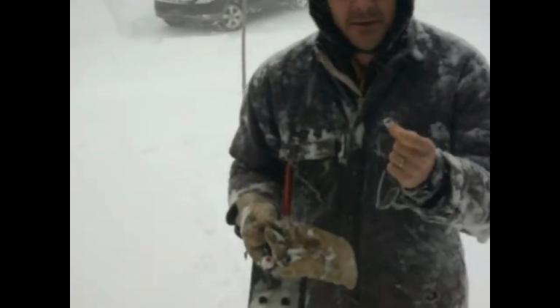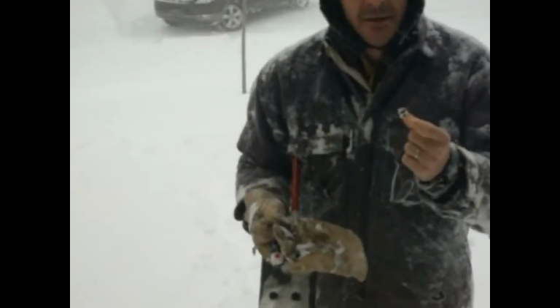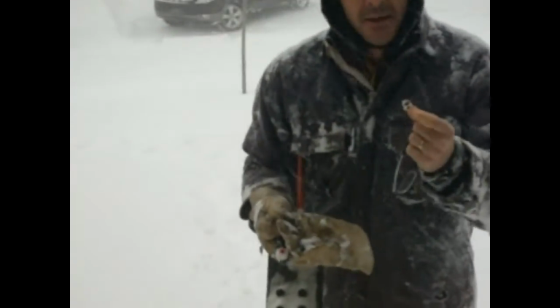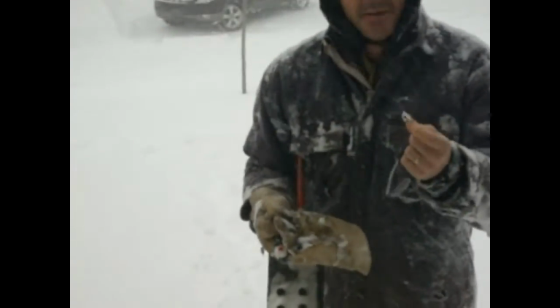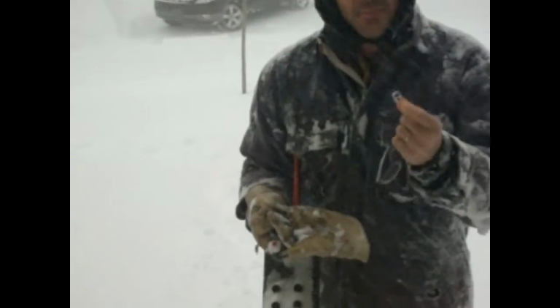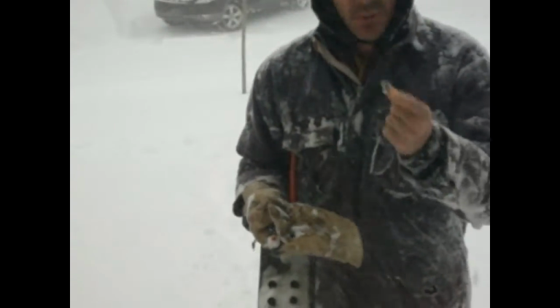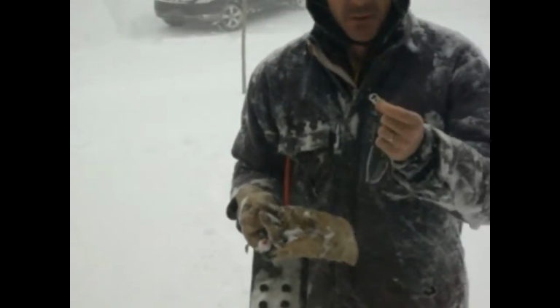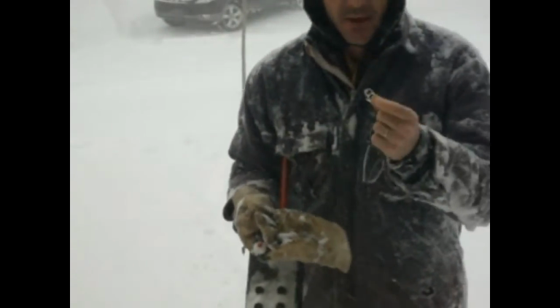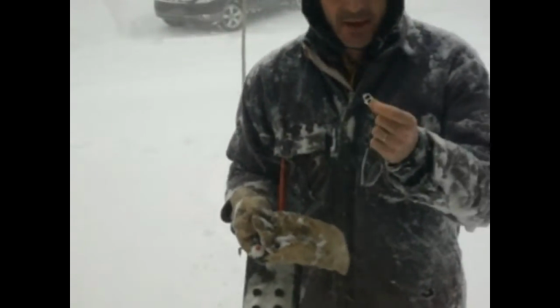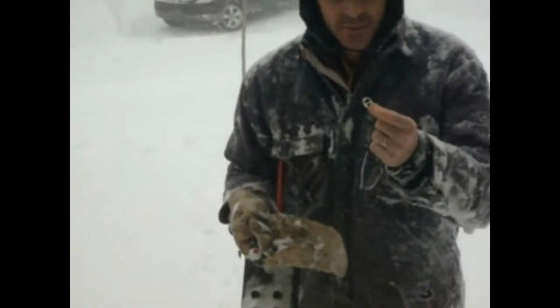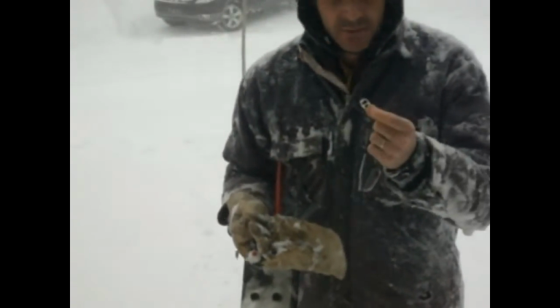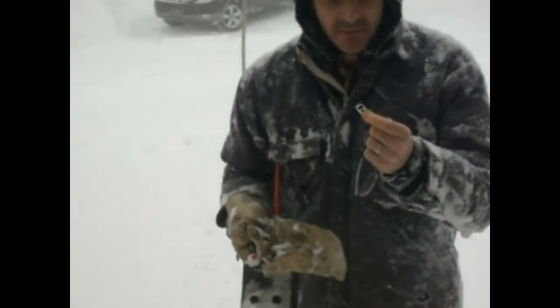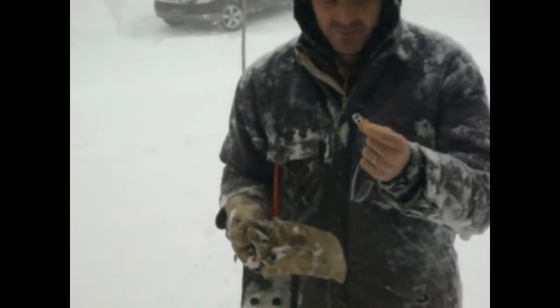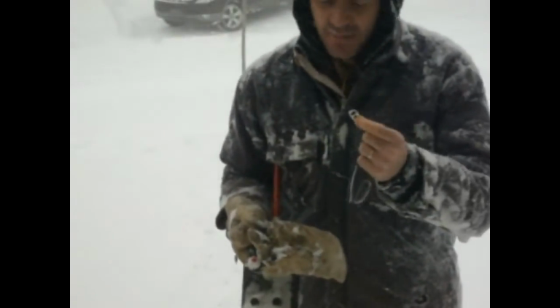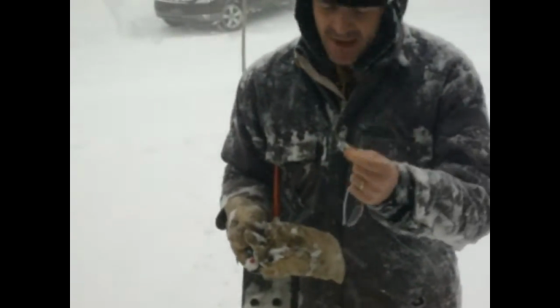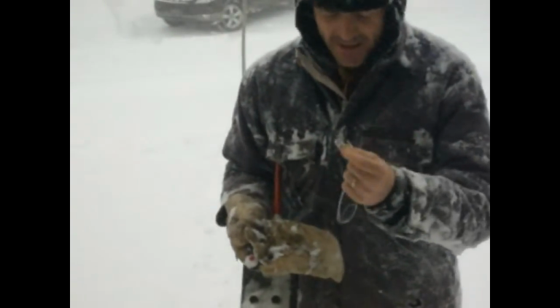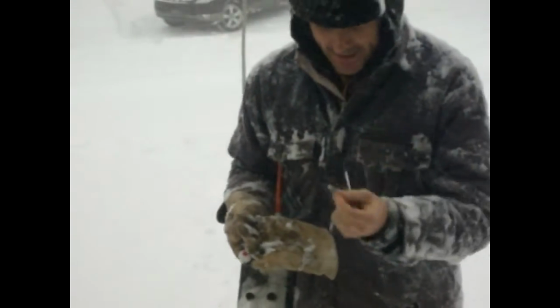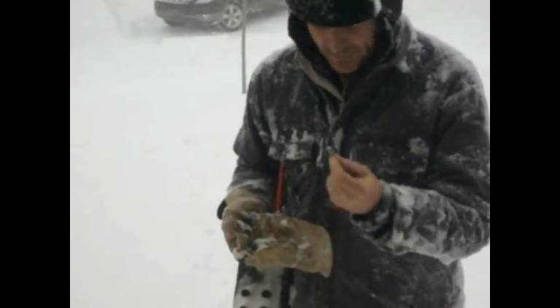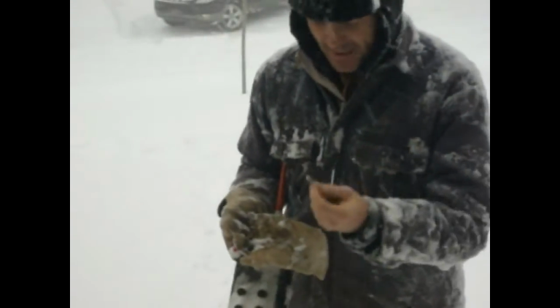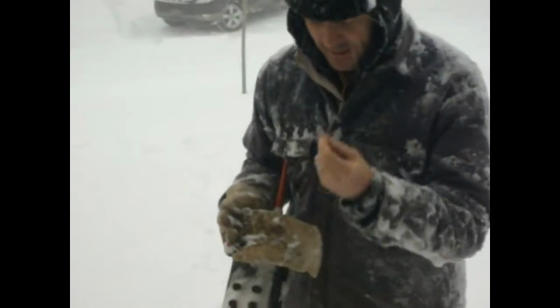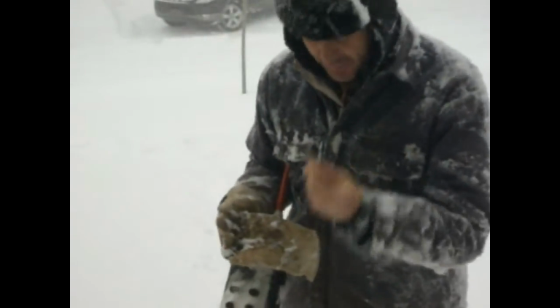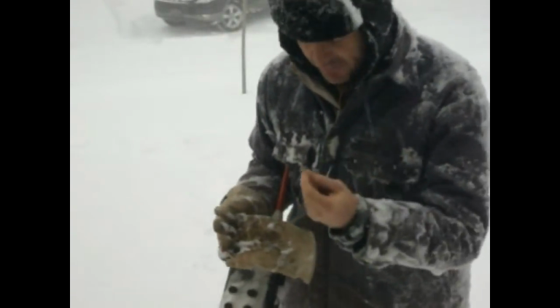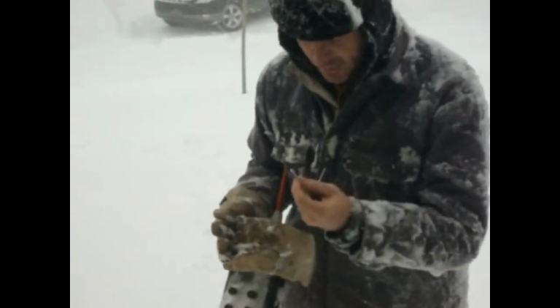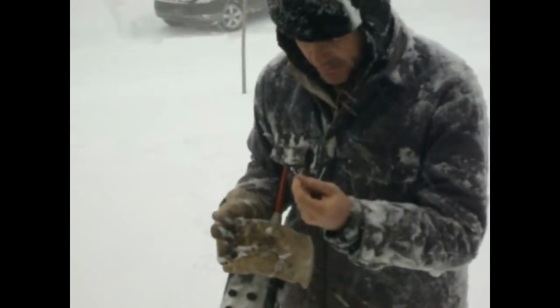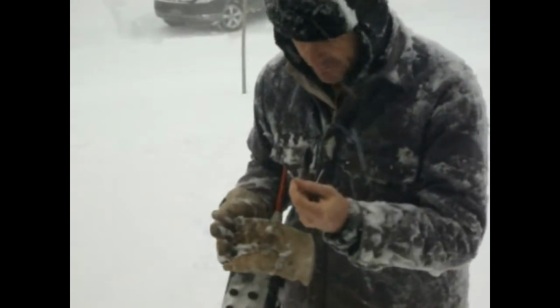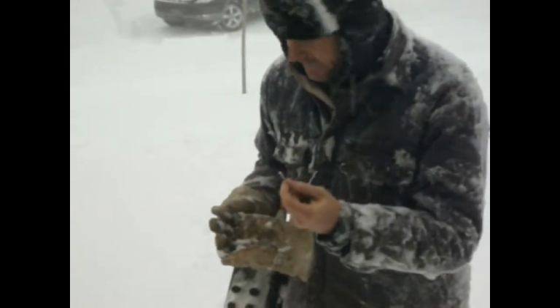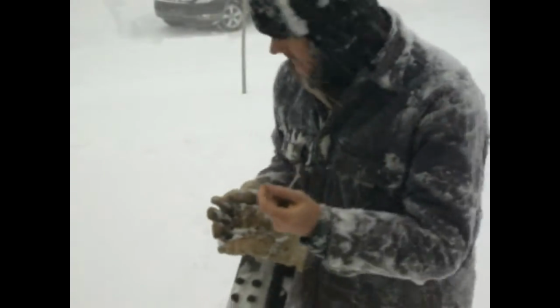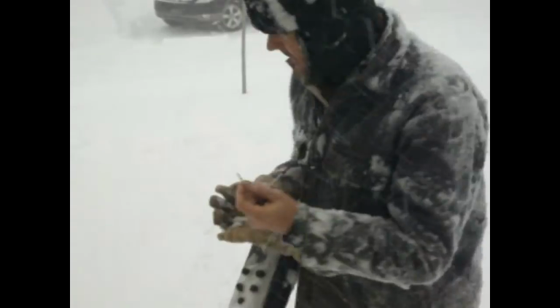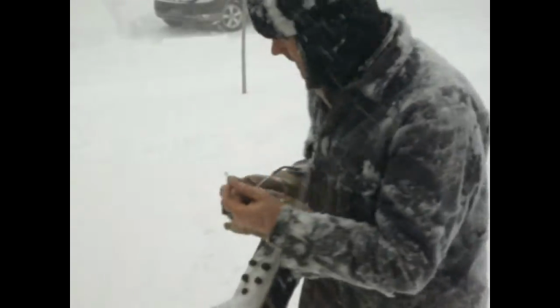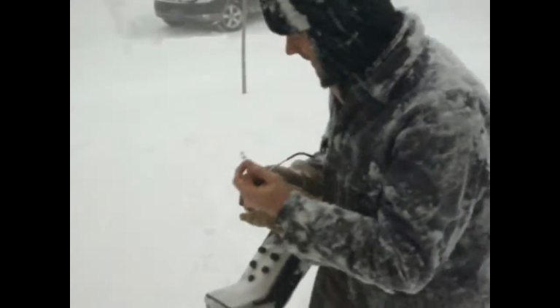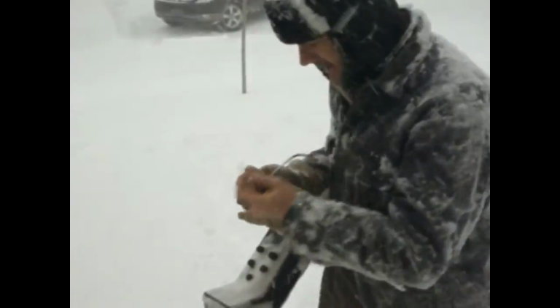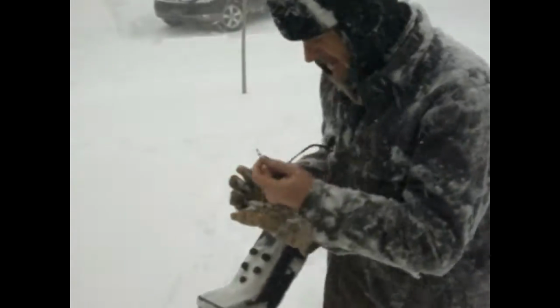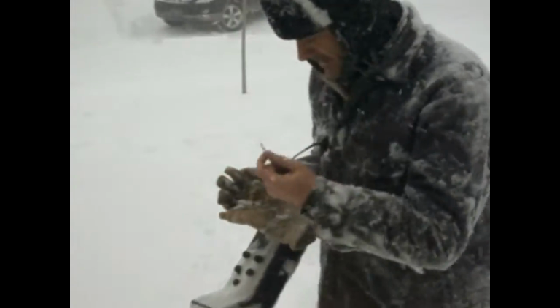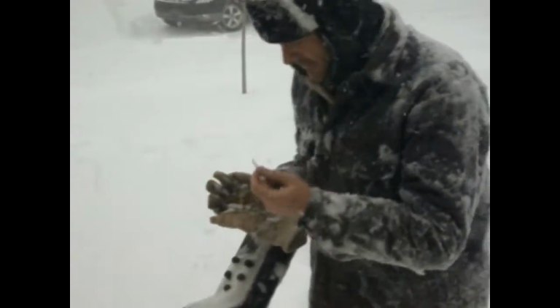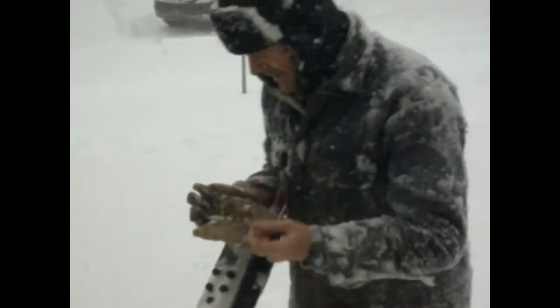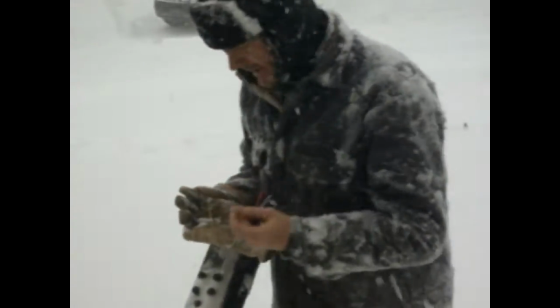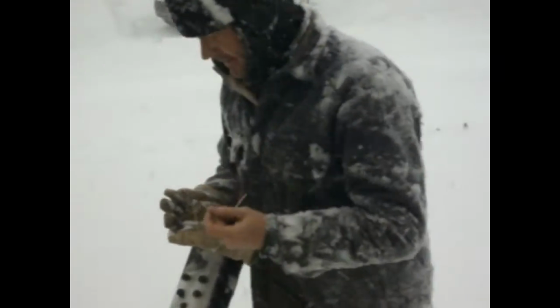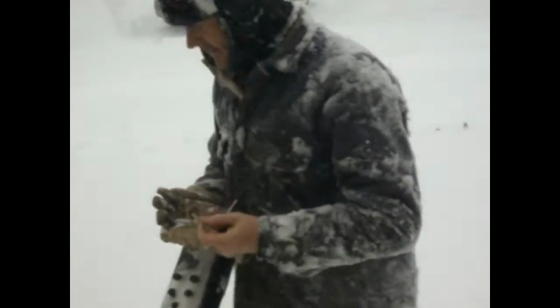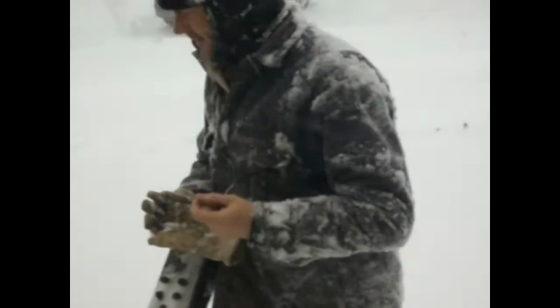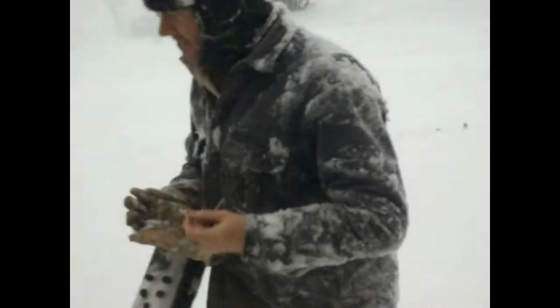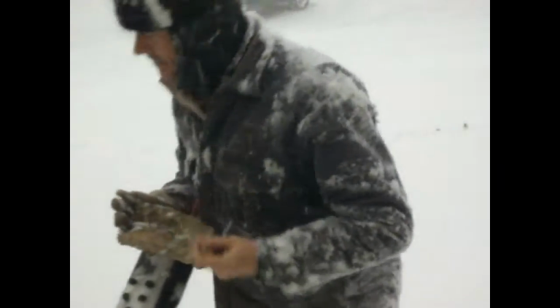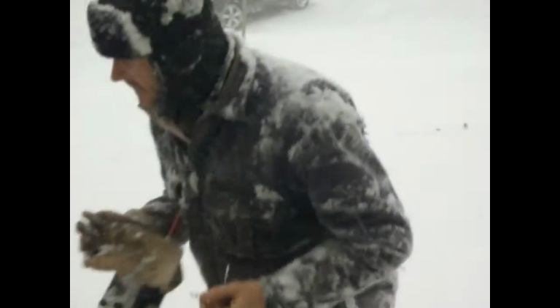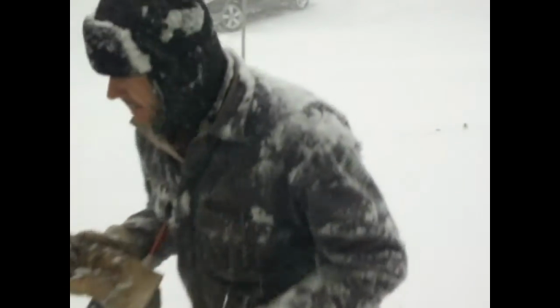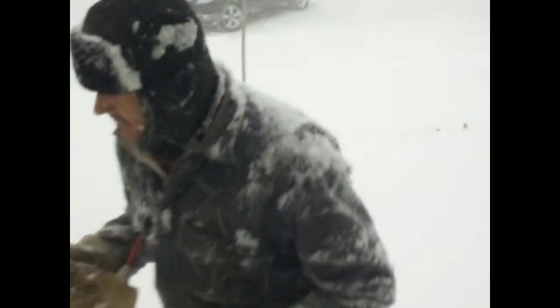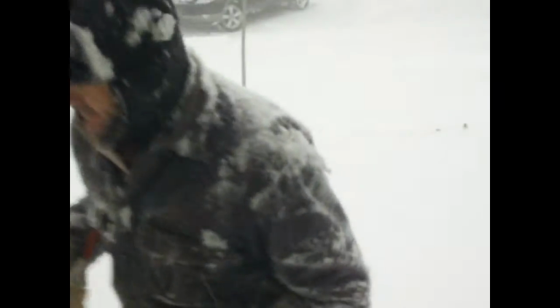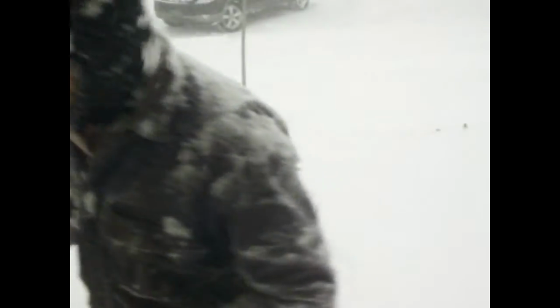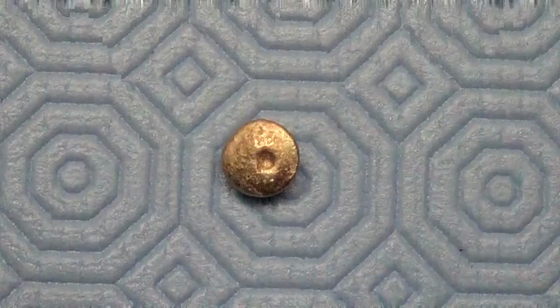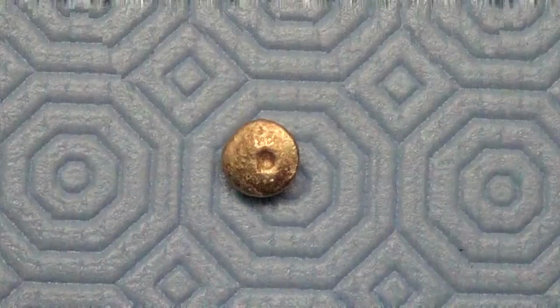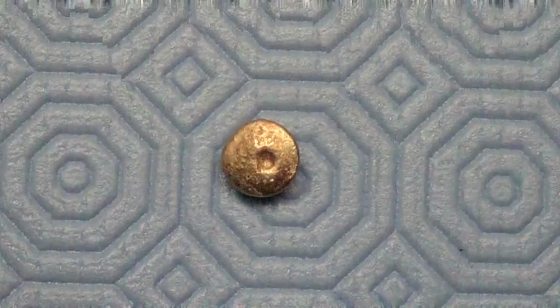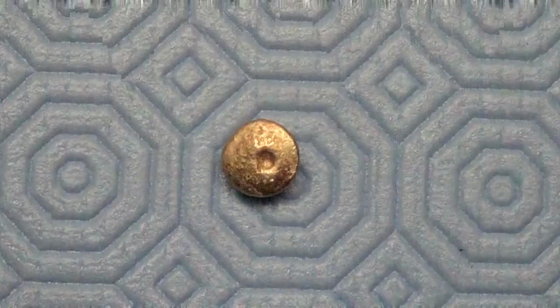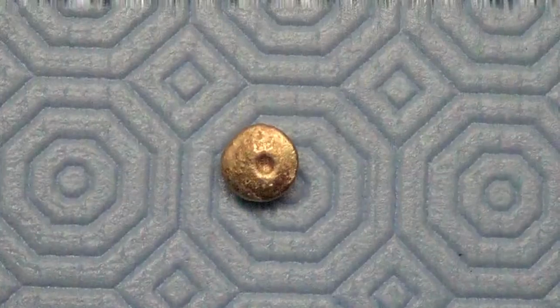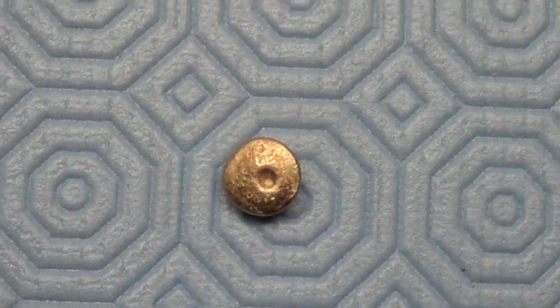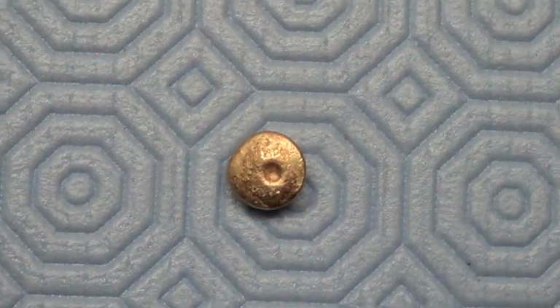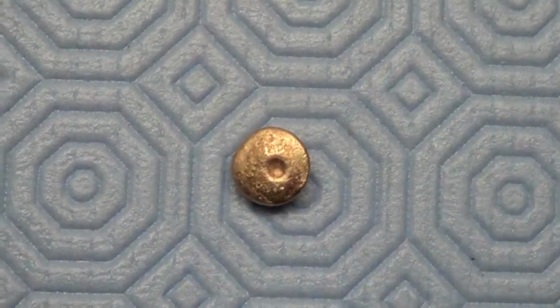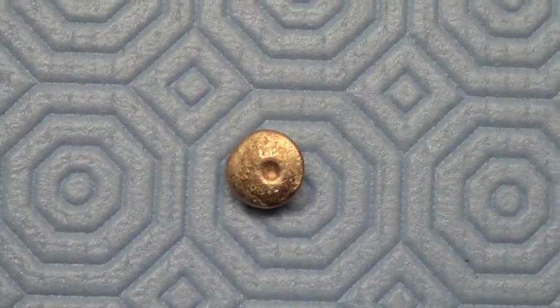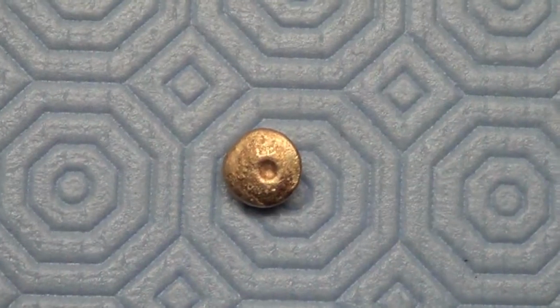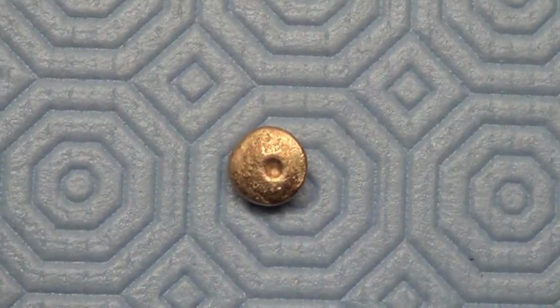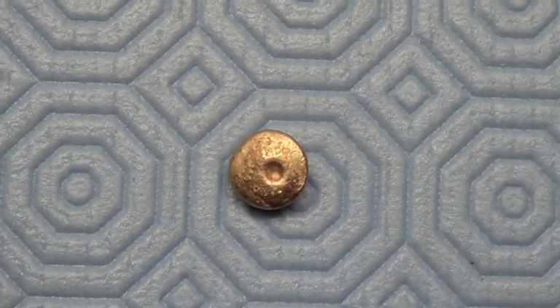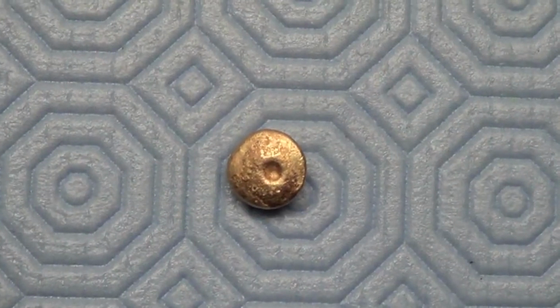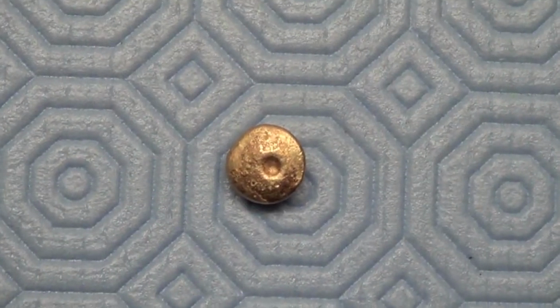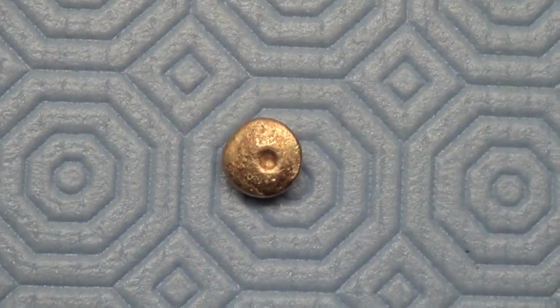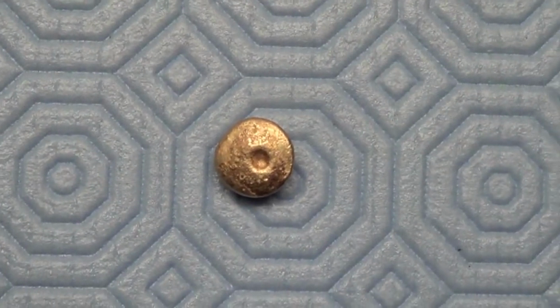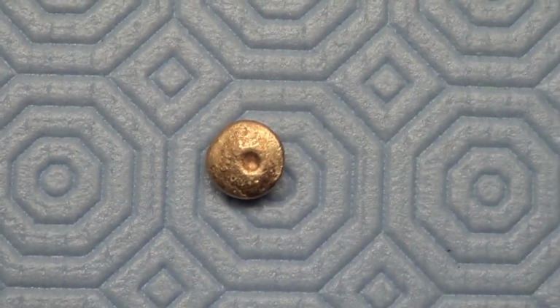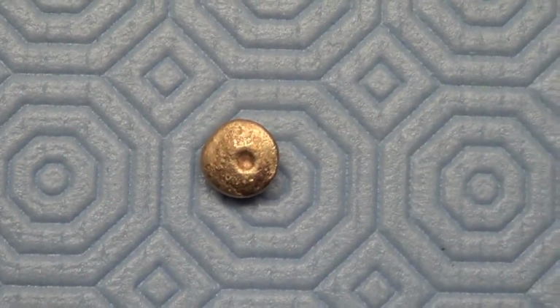Another pull tab. I gotta buy a pinpointer. Hey, what do you figure, guys?